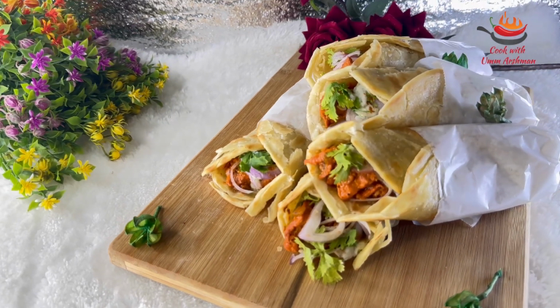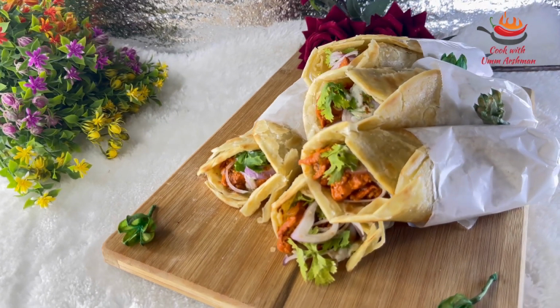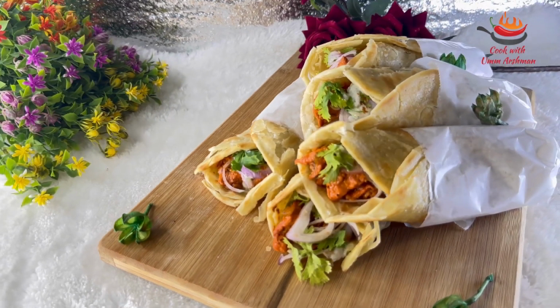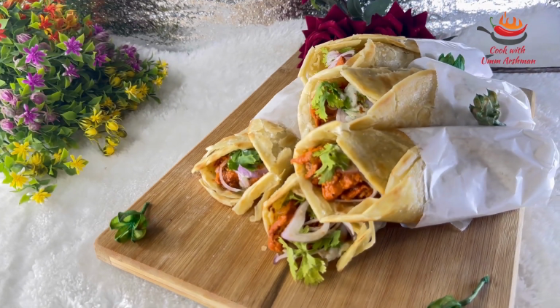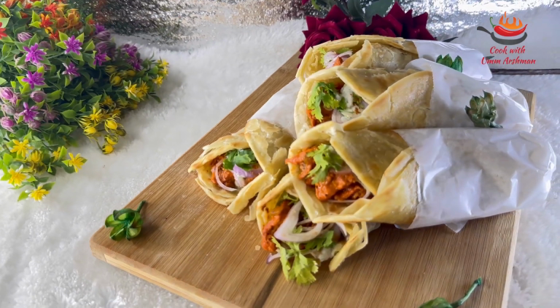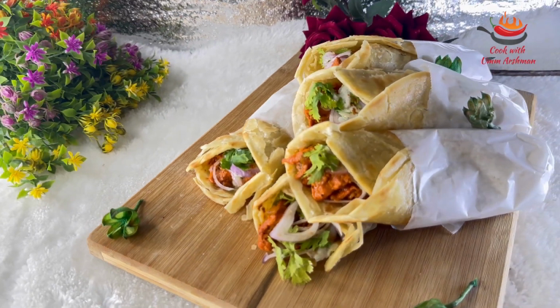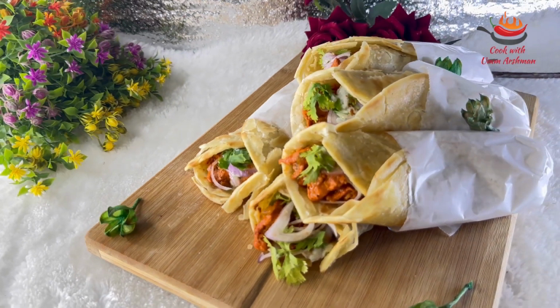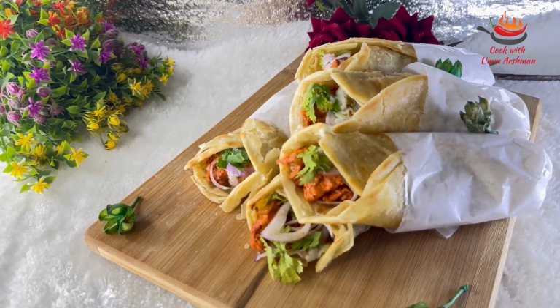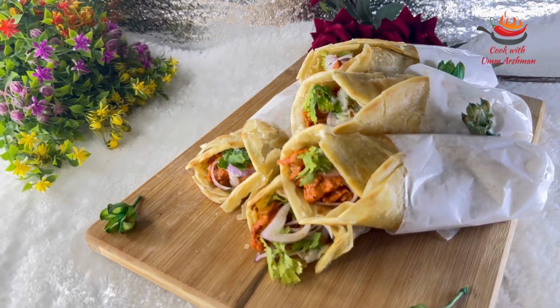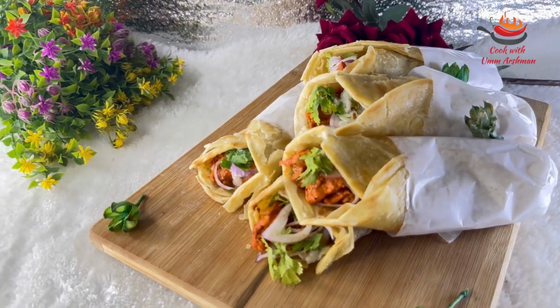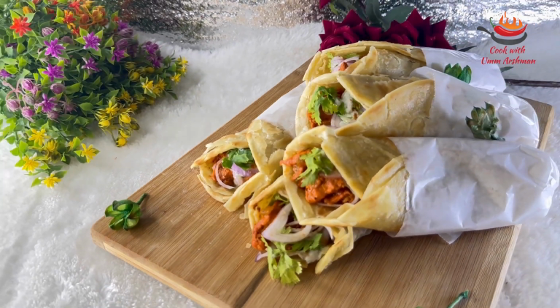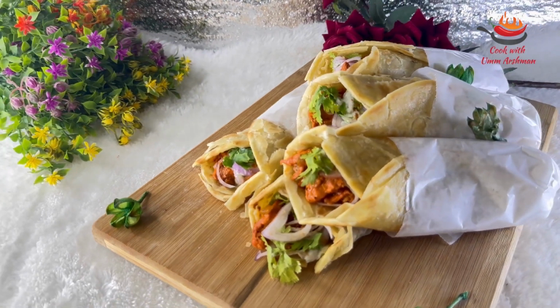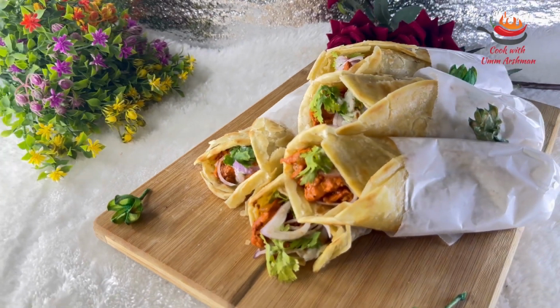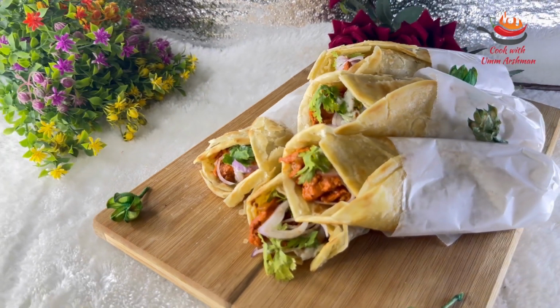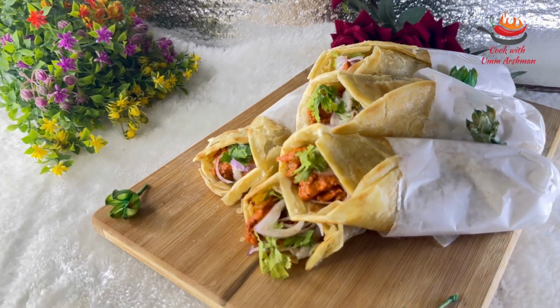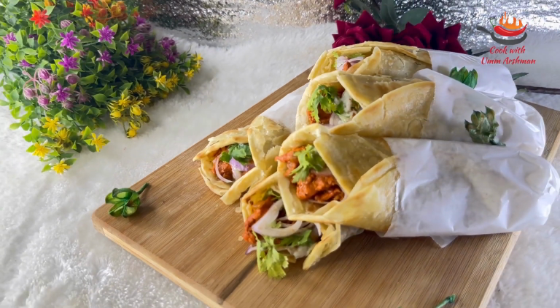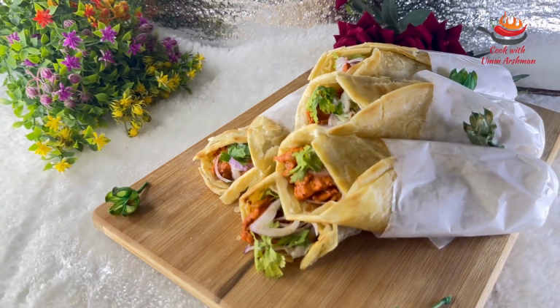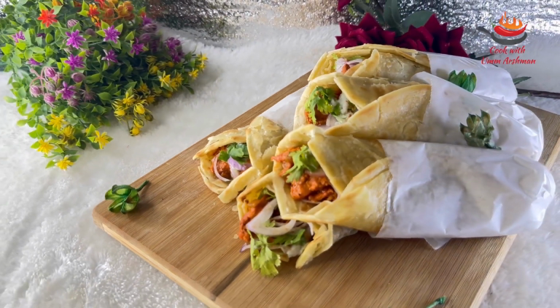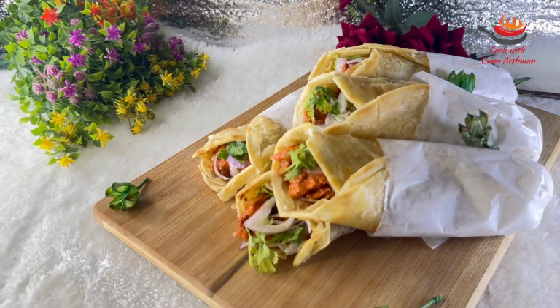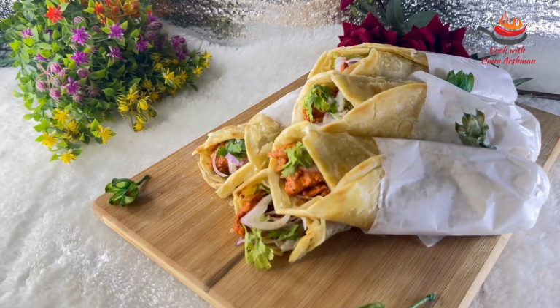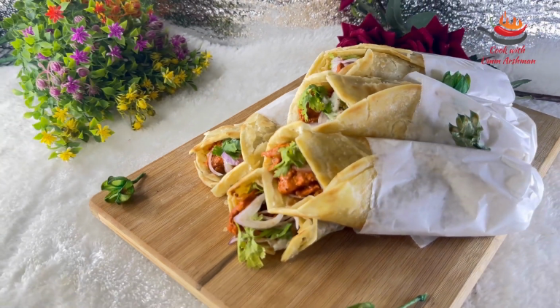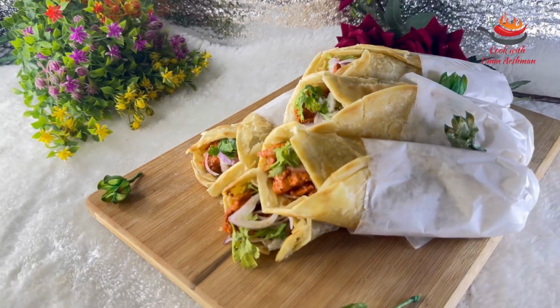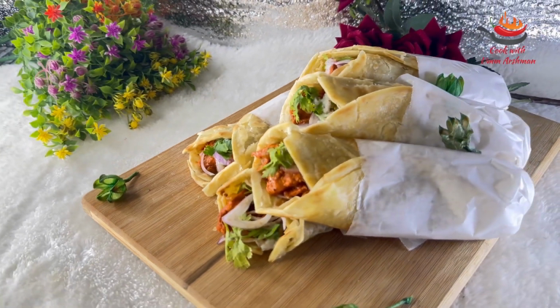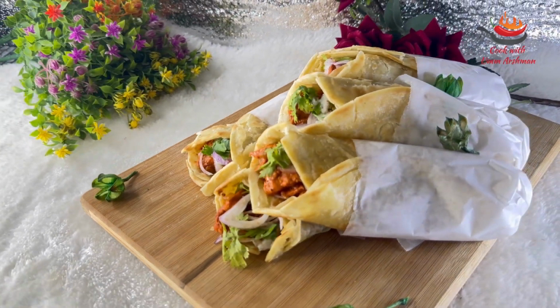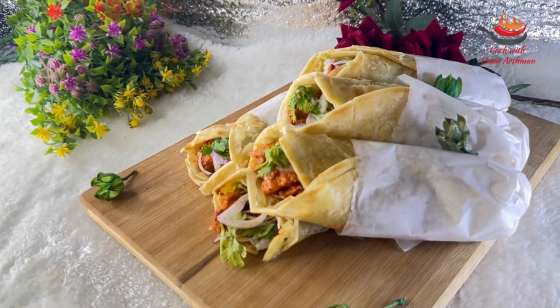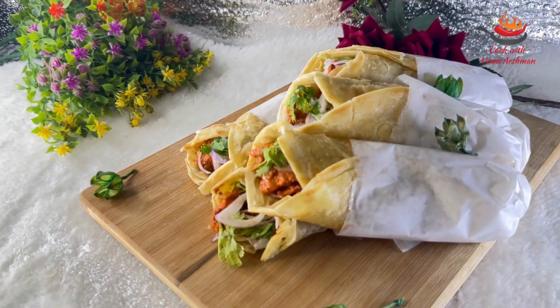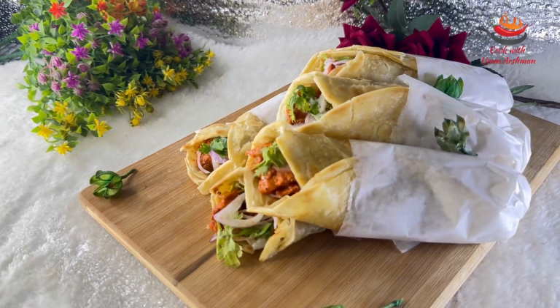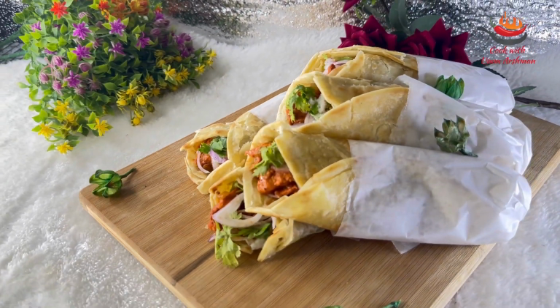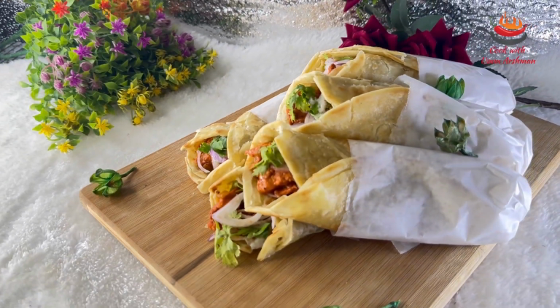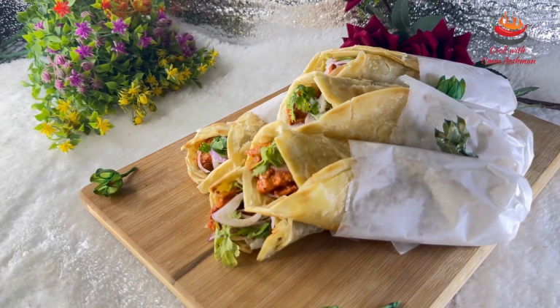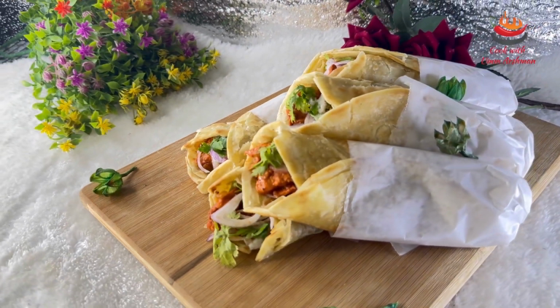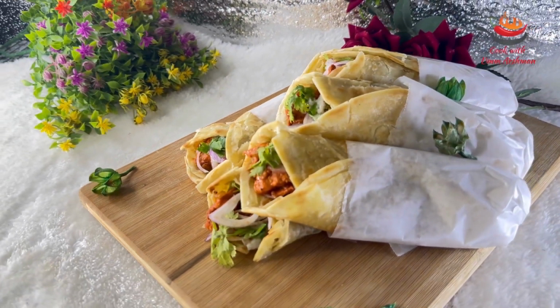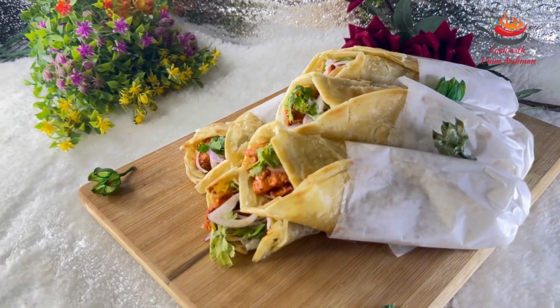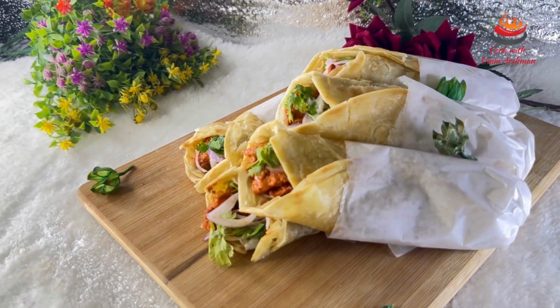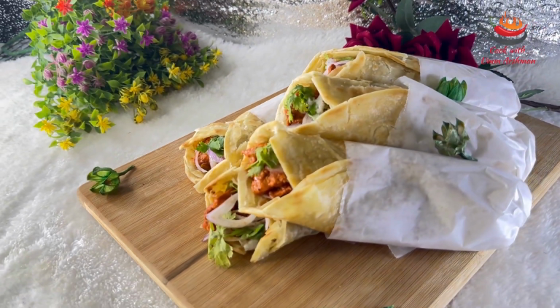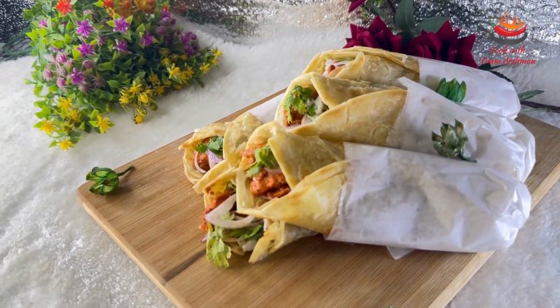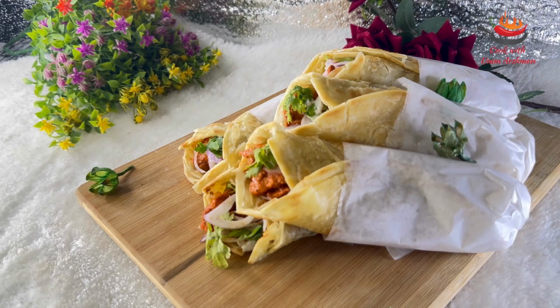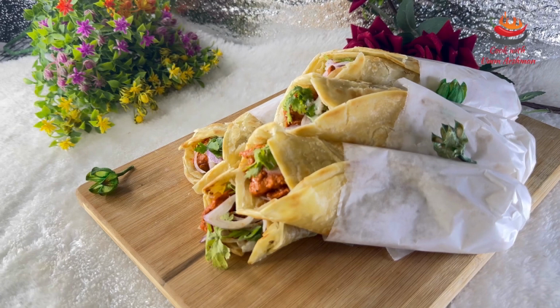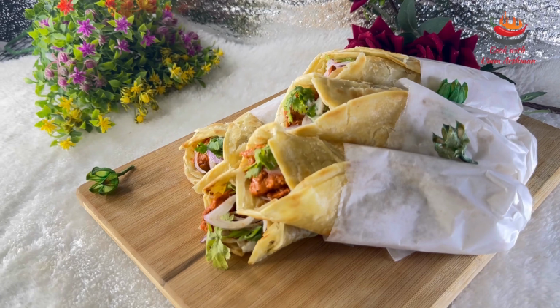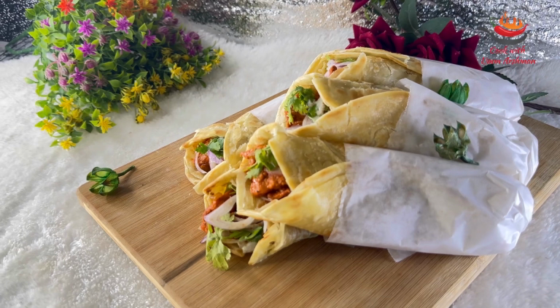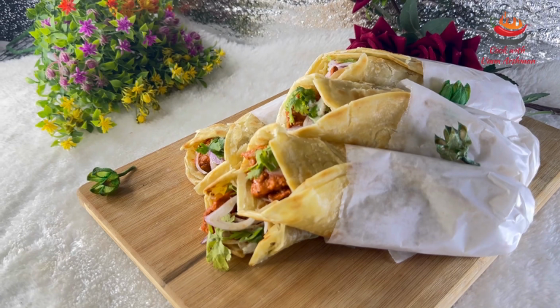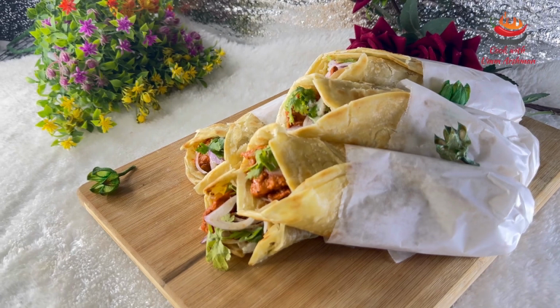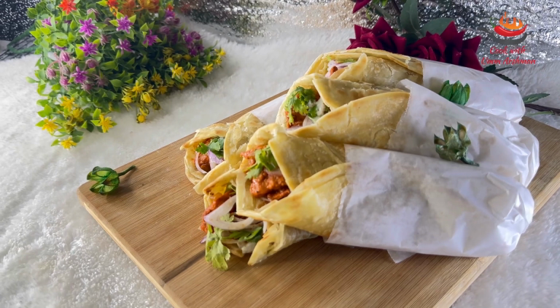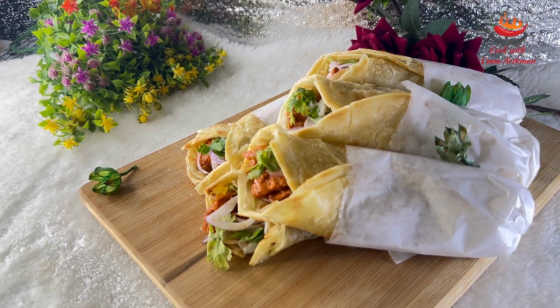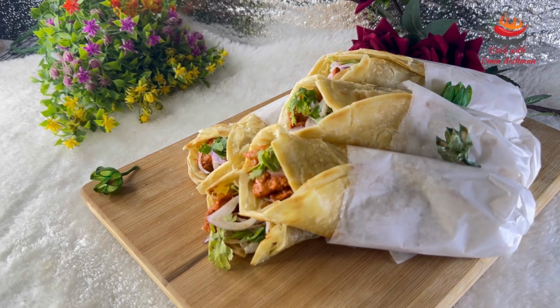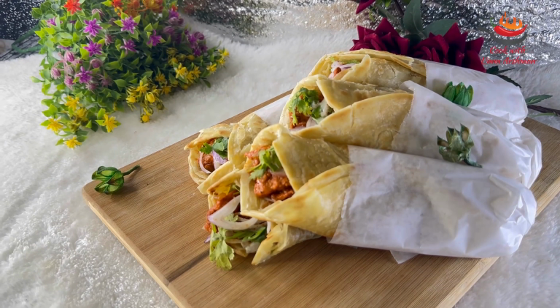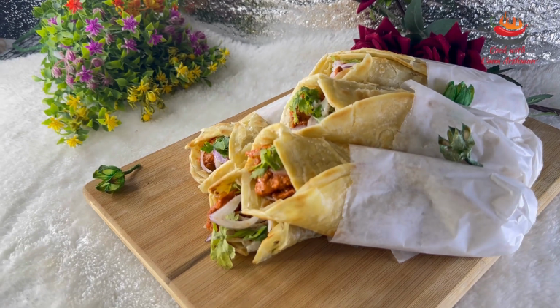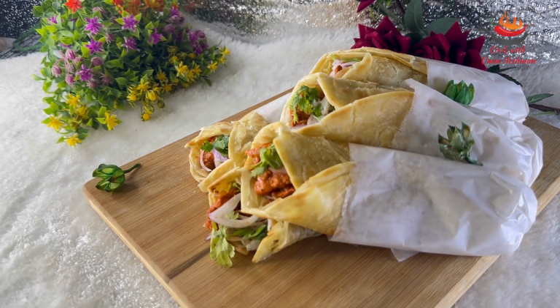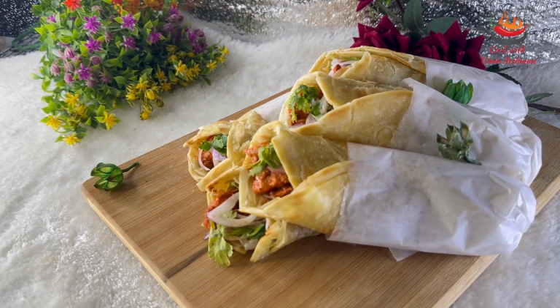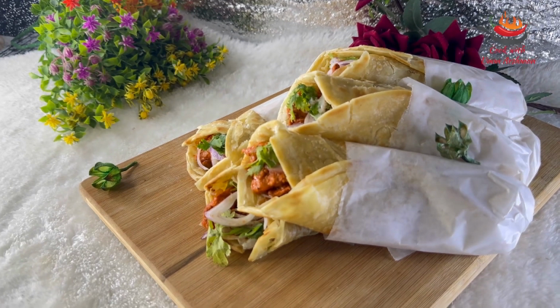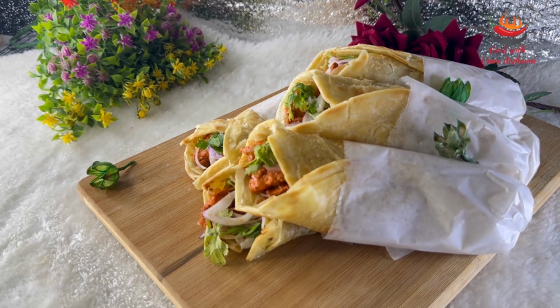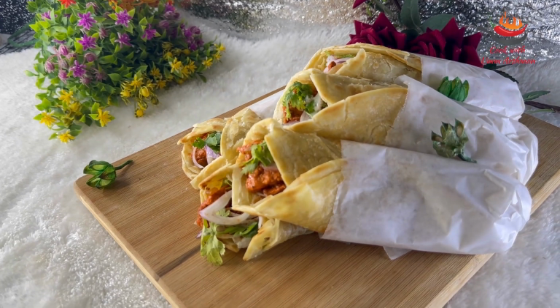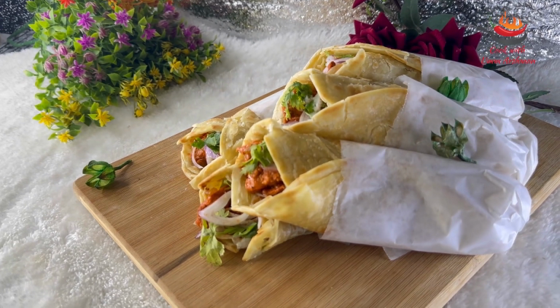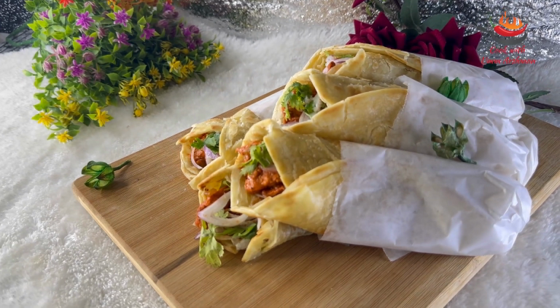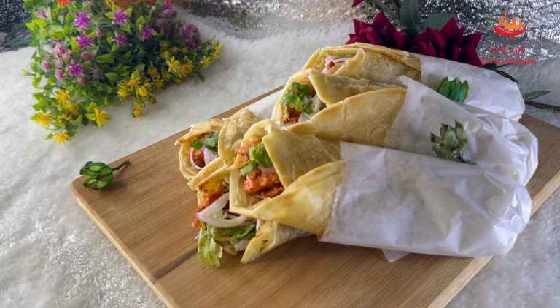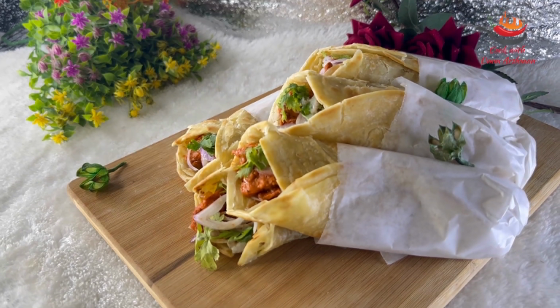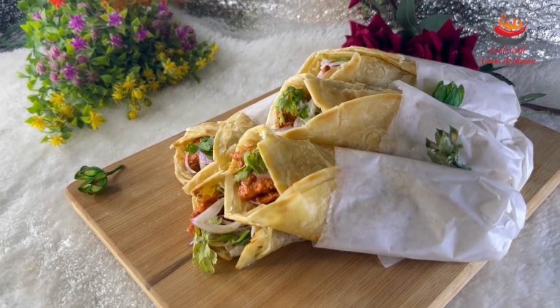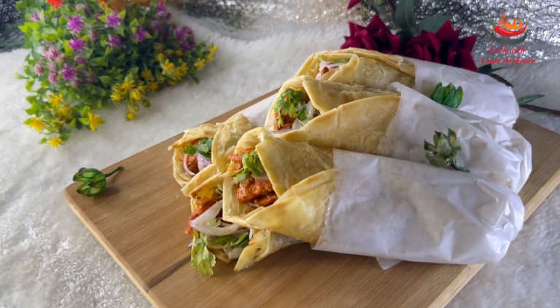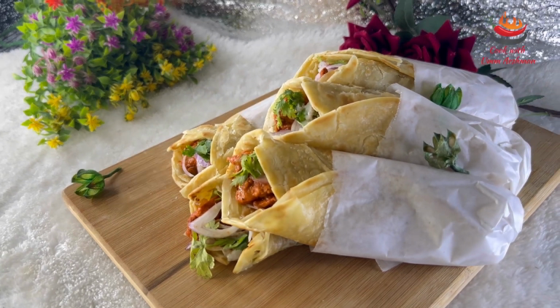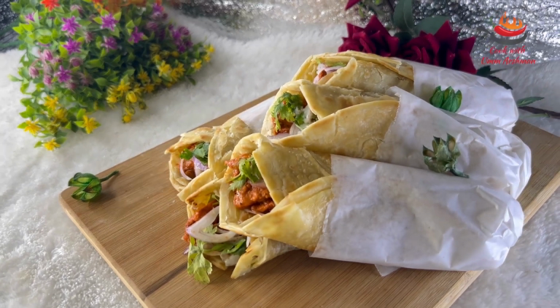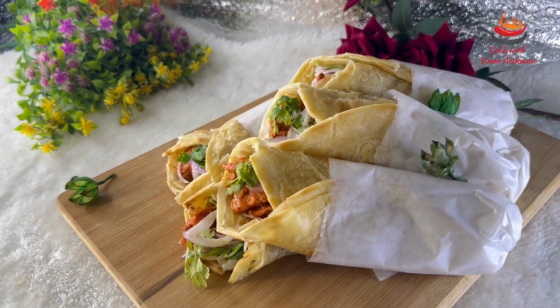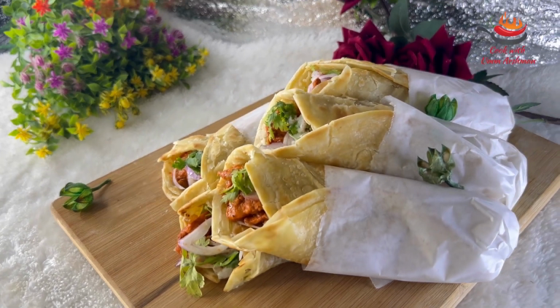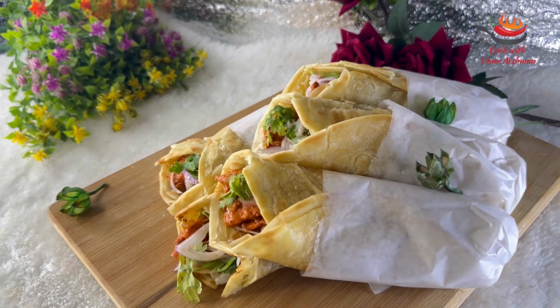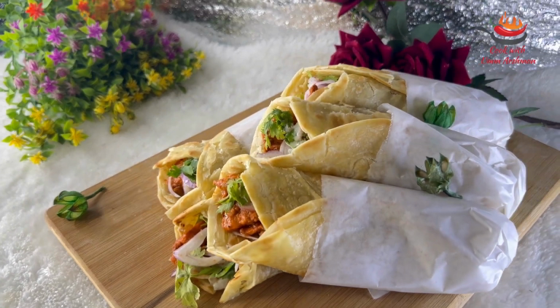Bismillahirrahmanirrahim, Assalamu alaikum. Today I am learning to make chili chicken paratha roll. It is a very easy recipe and very delicious.